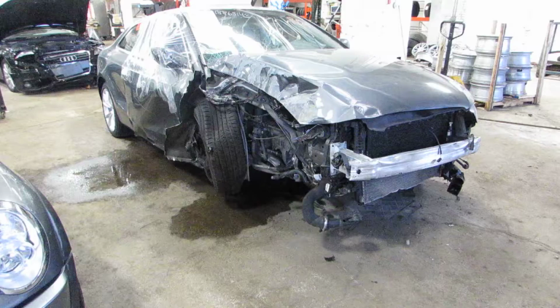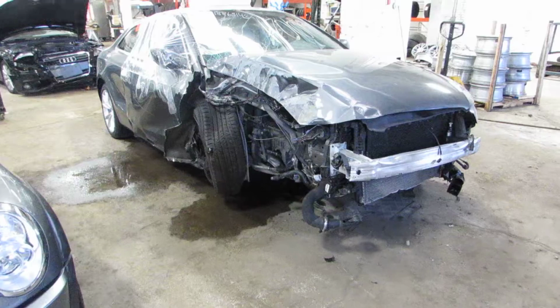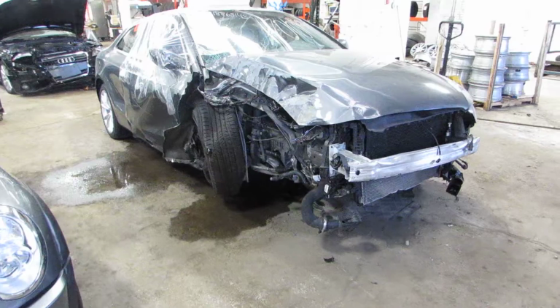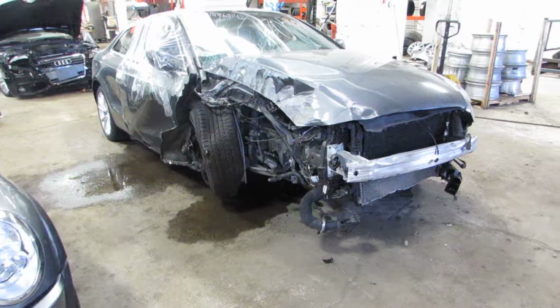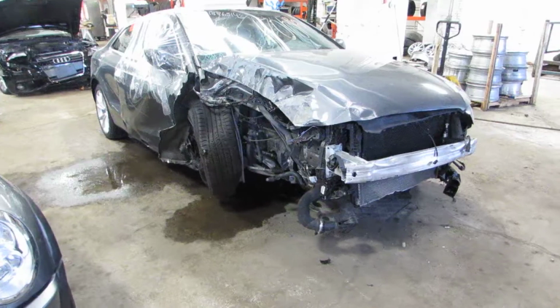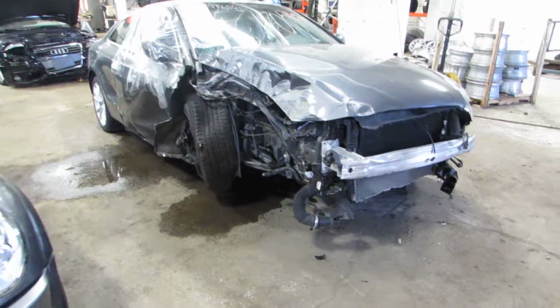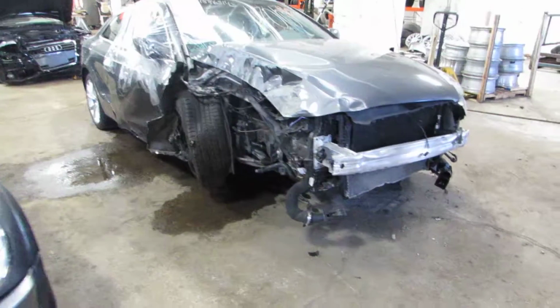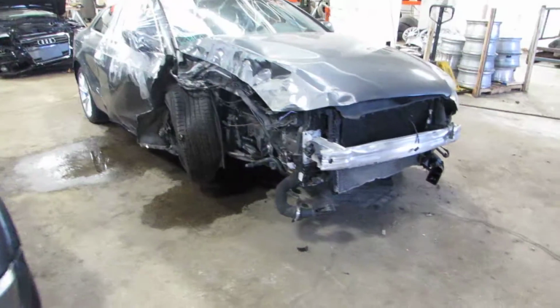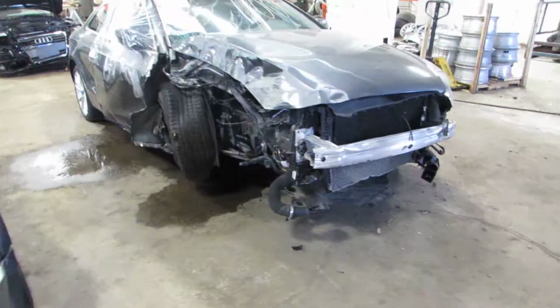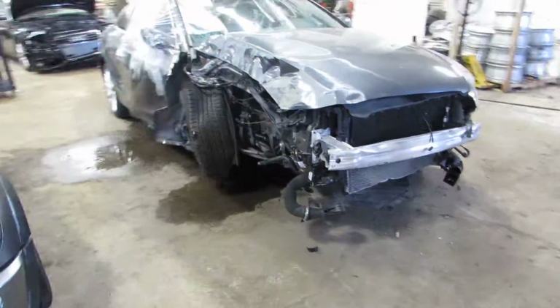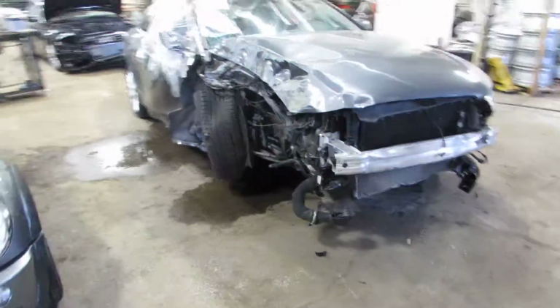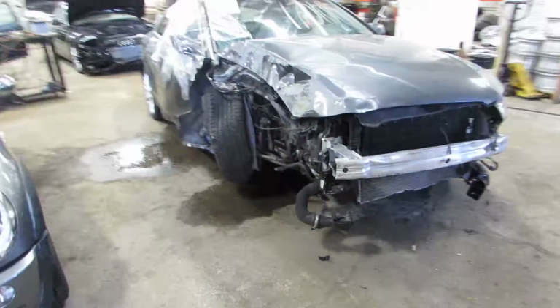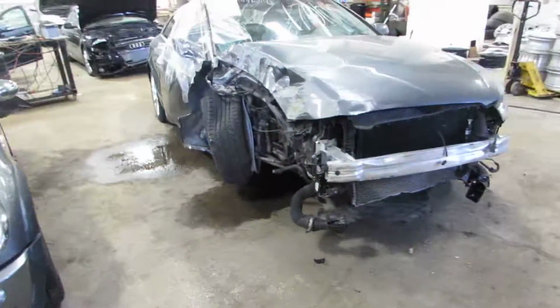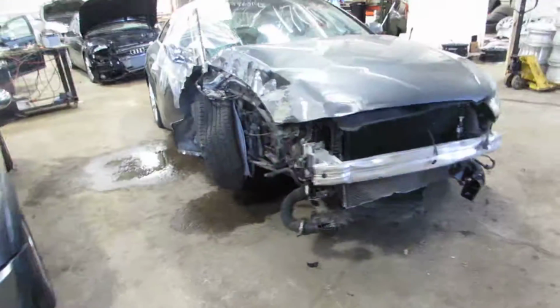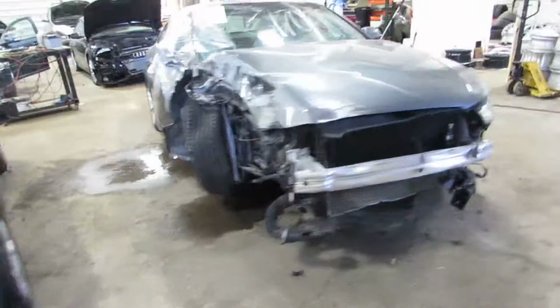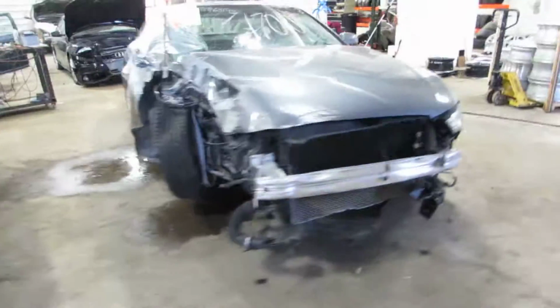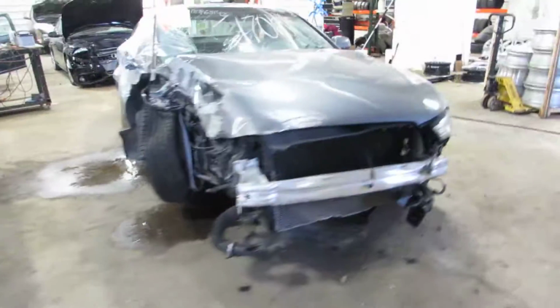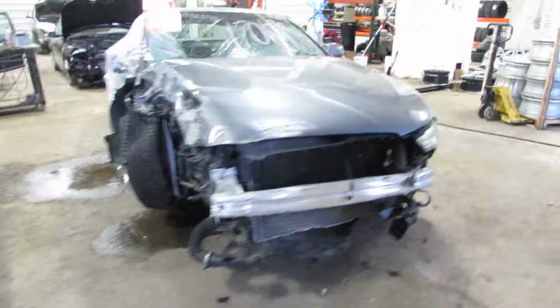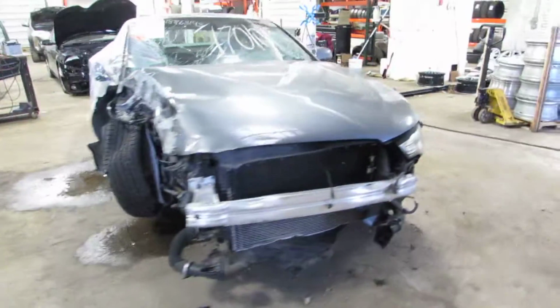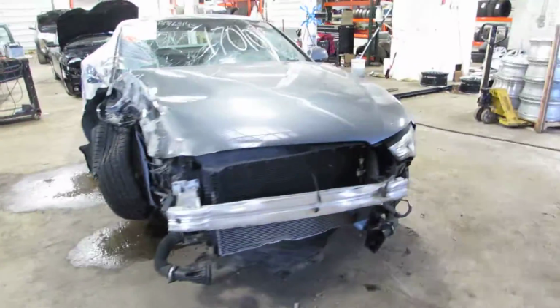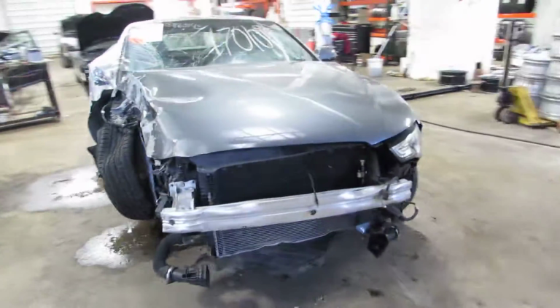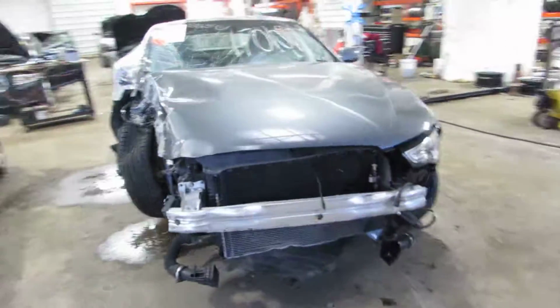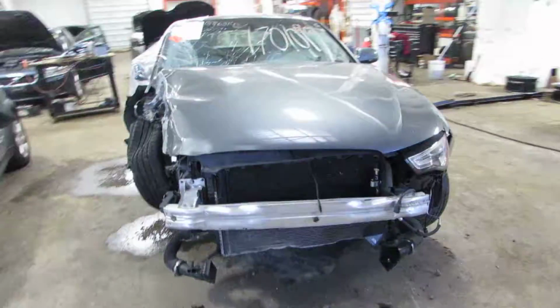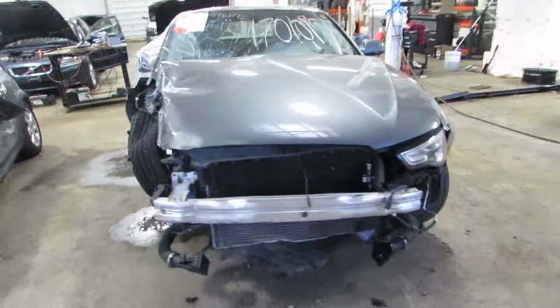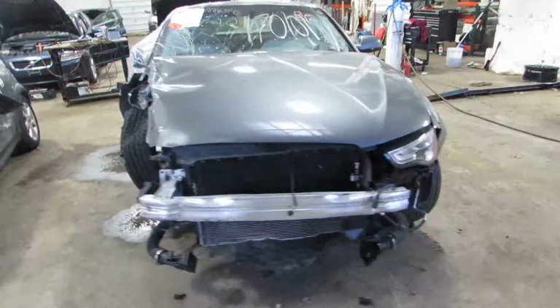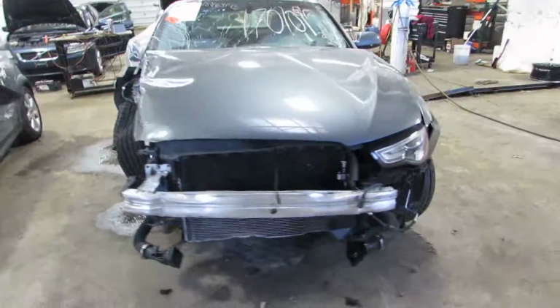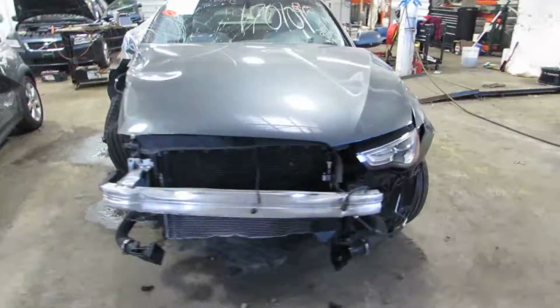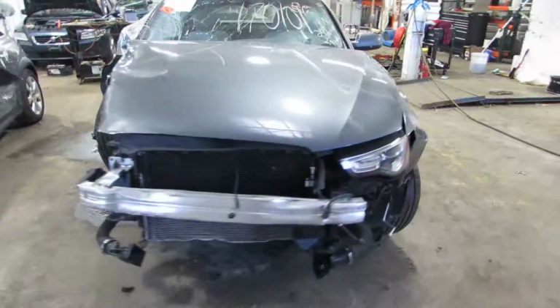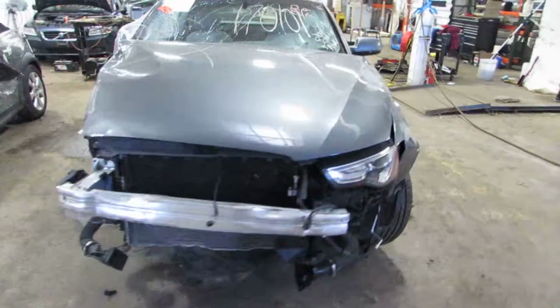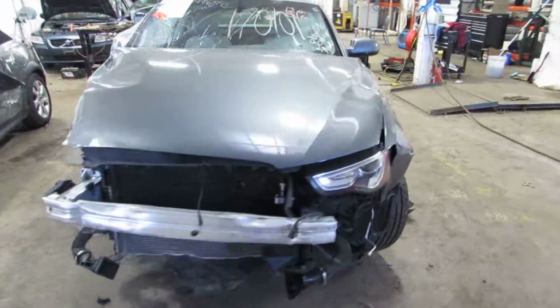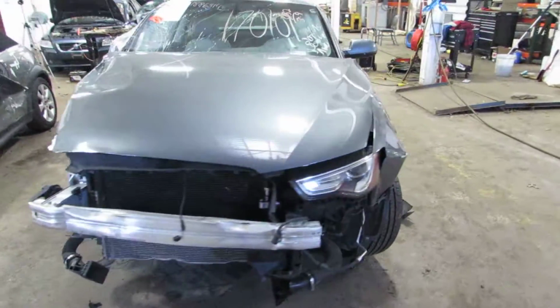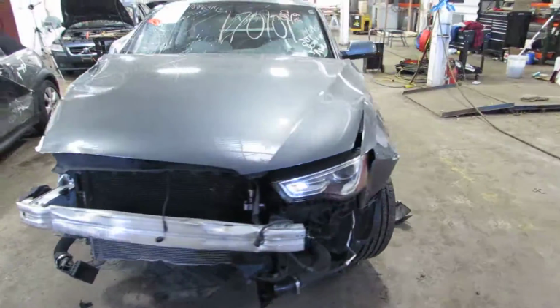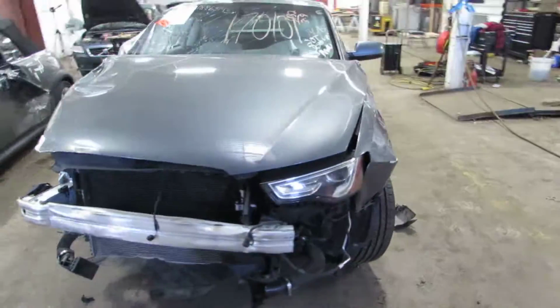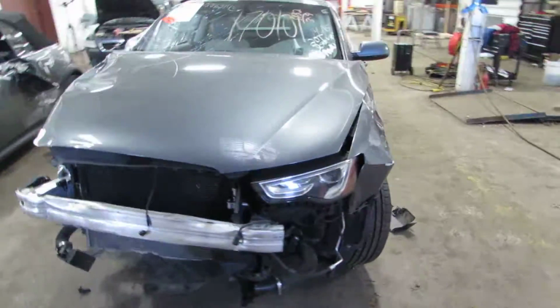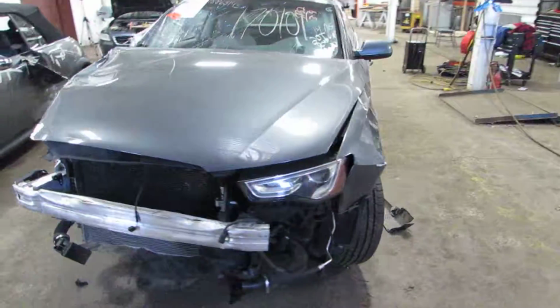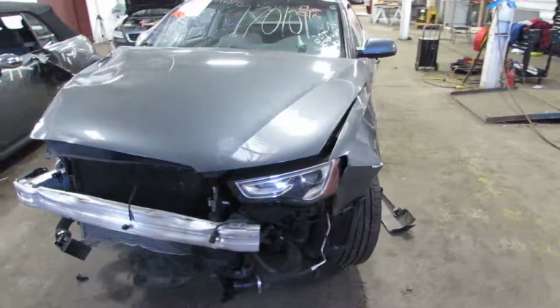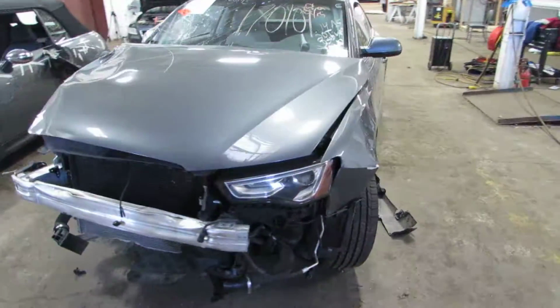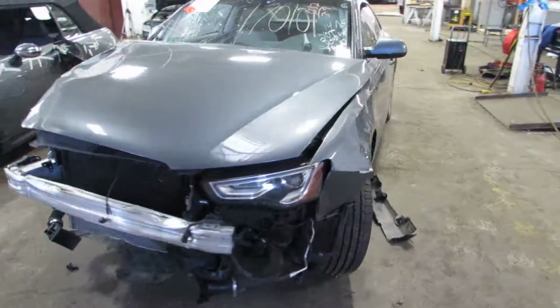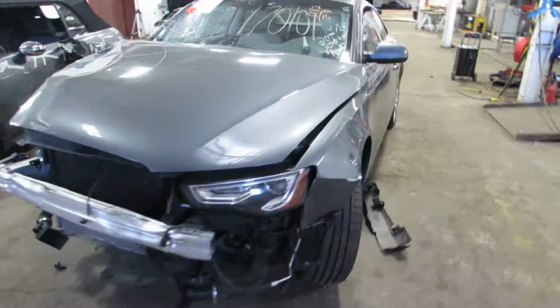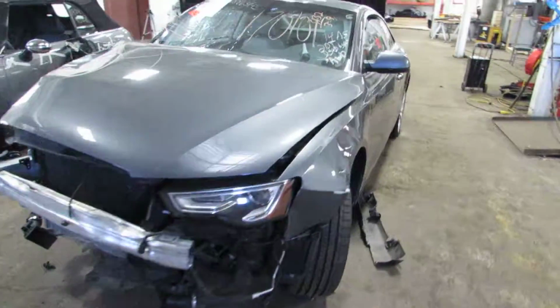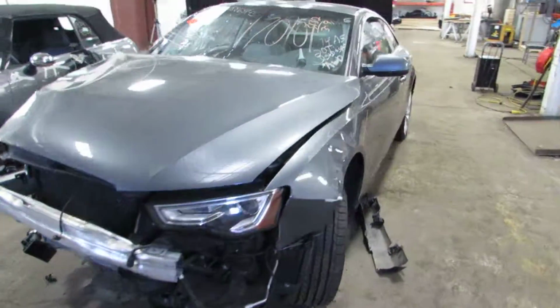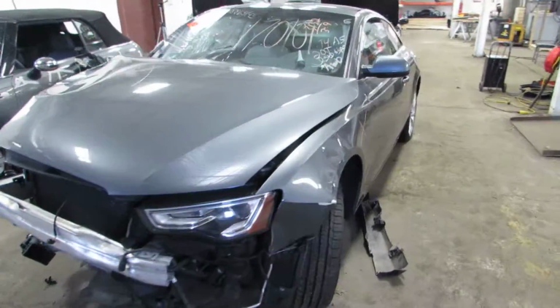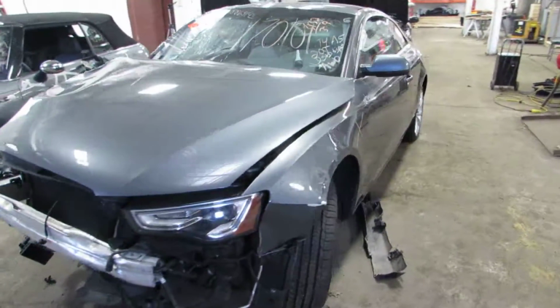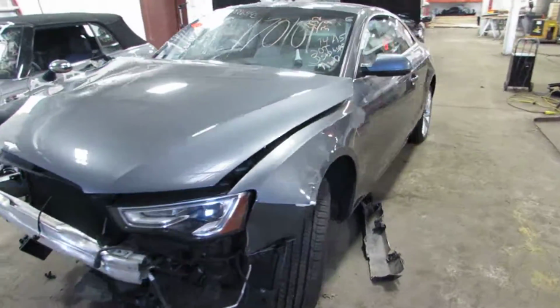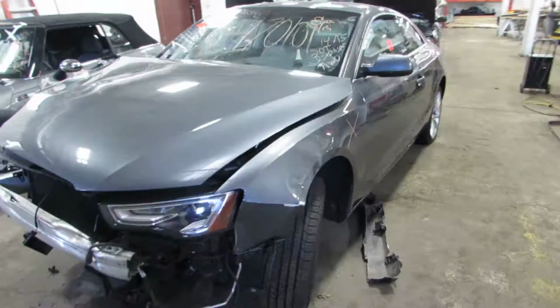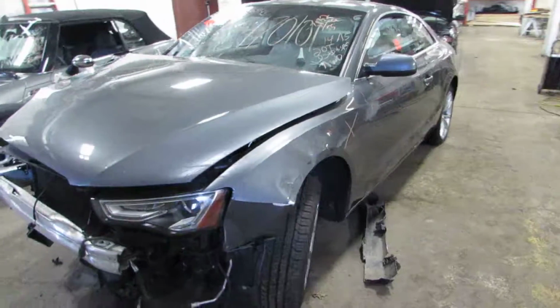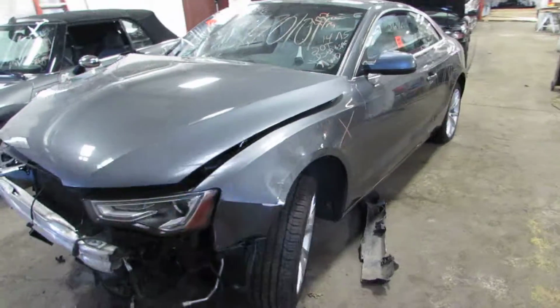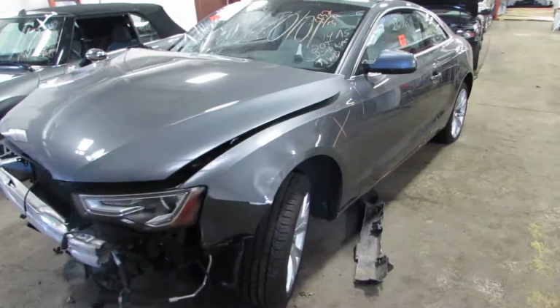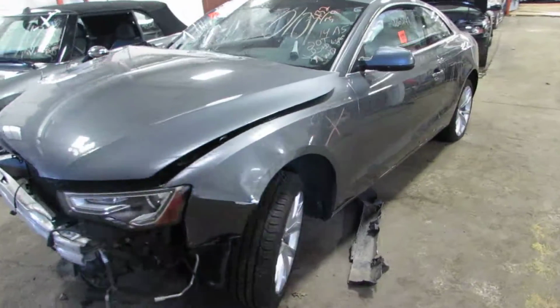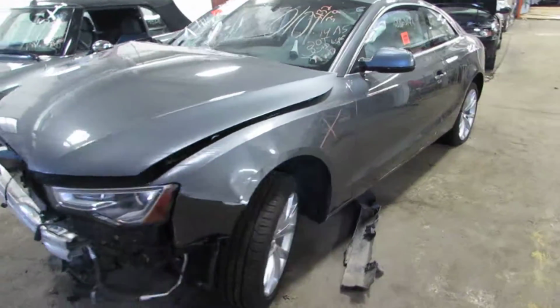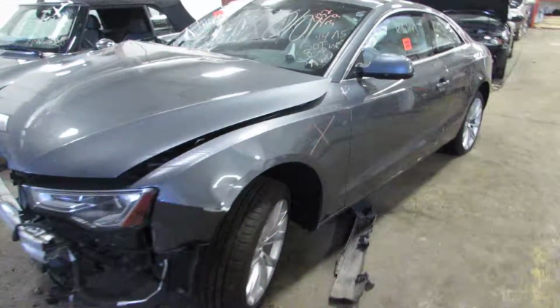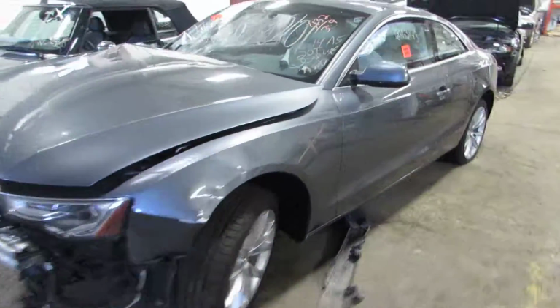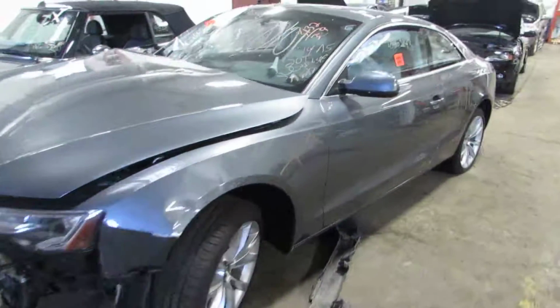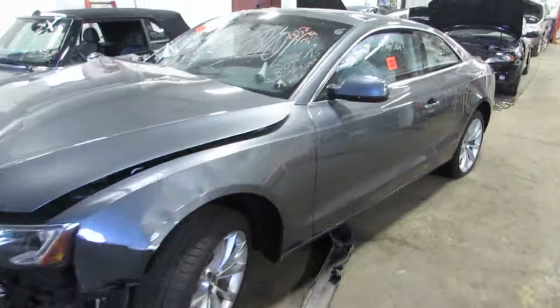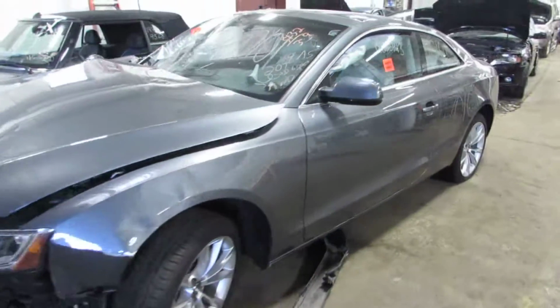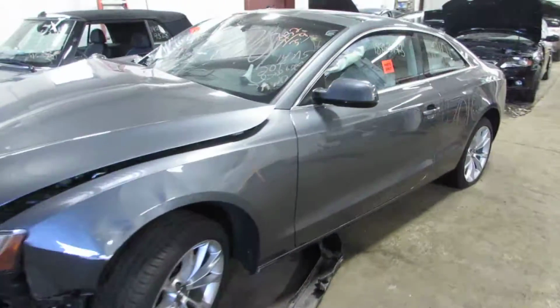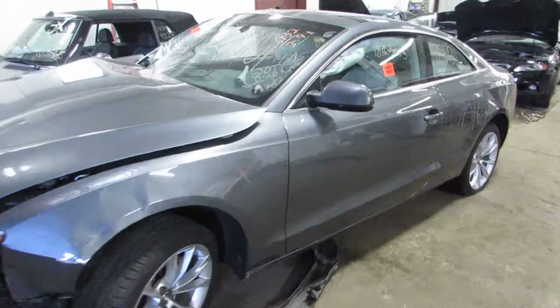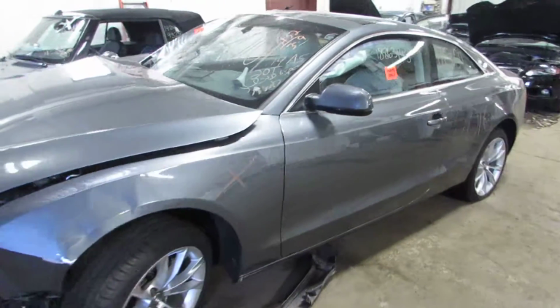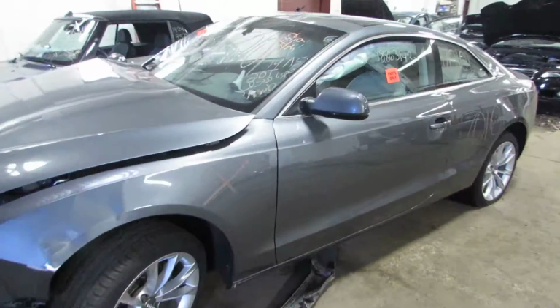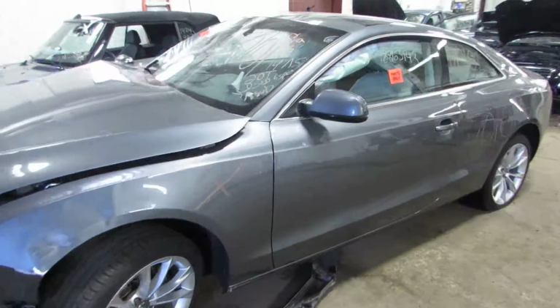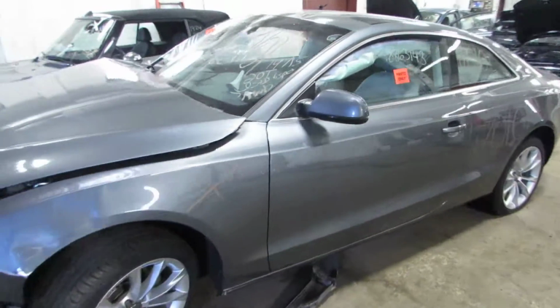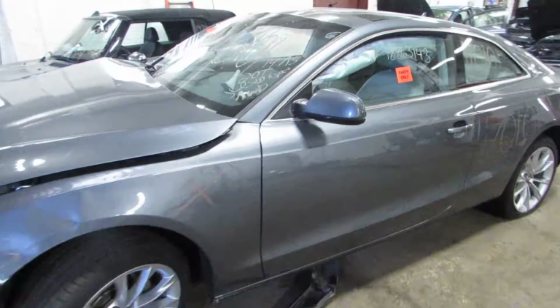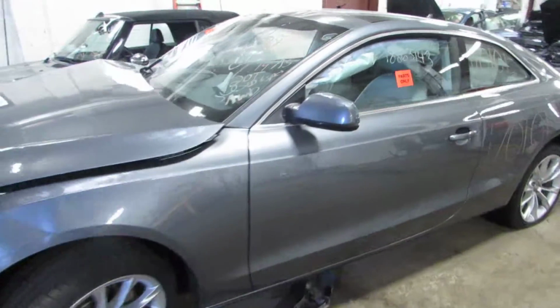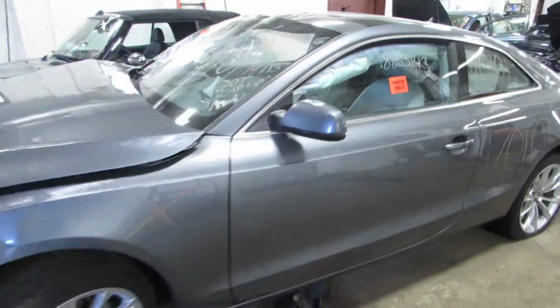Welcome to the TOMS 4 and Auto Parts video portion of our inventory. Here we have stock number 170101.